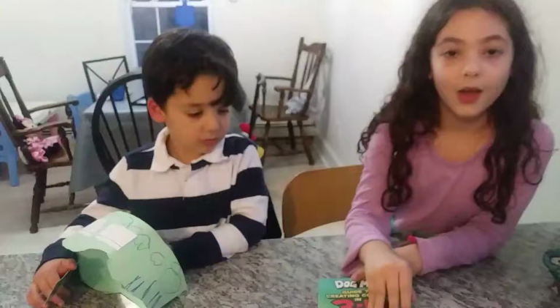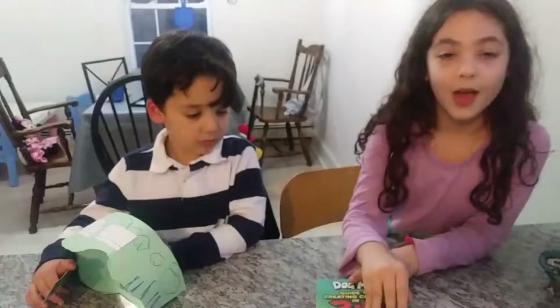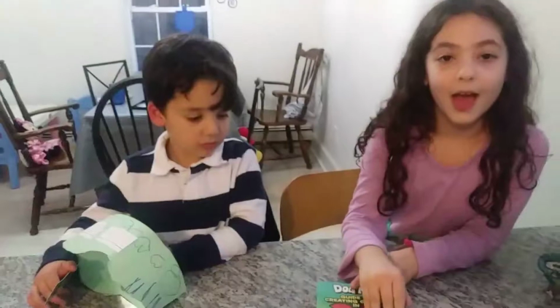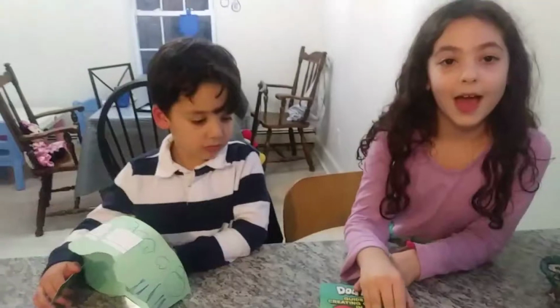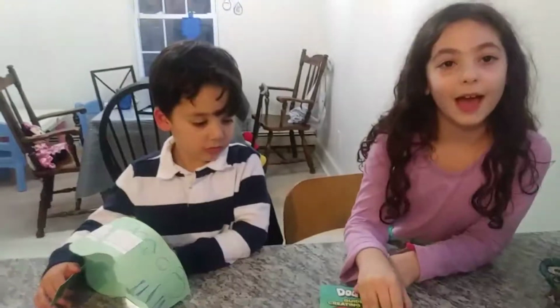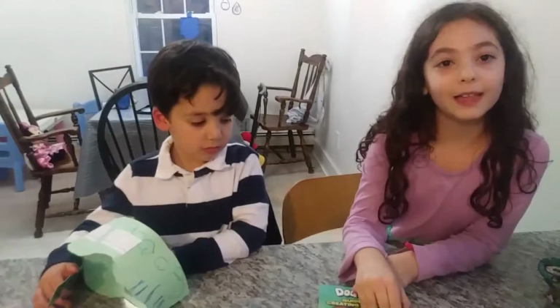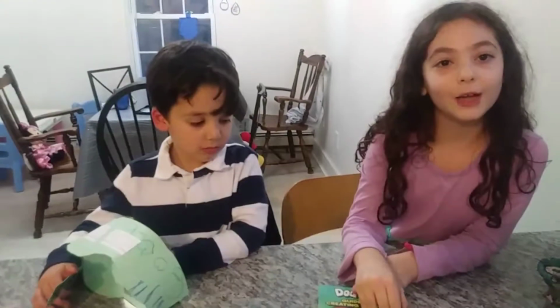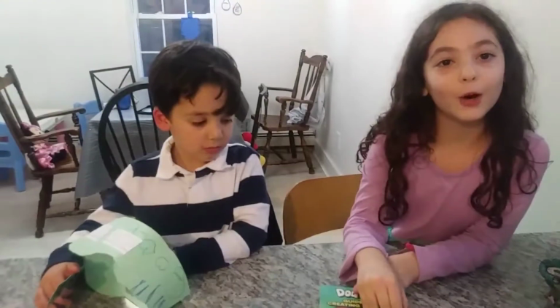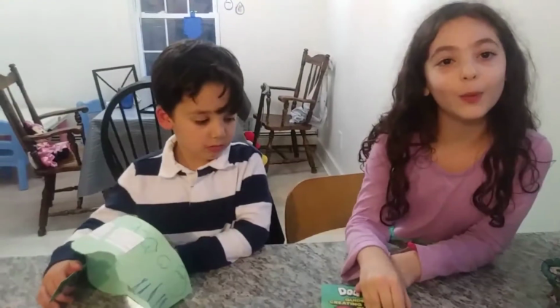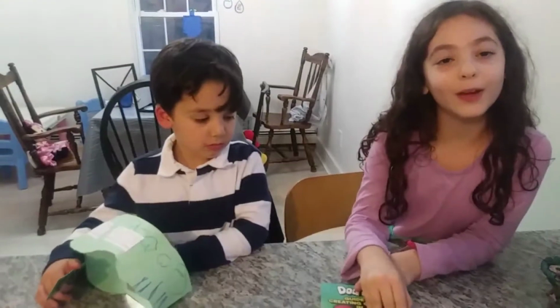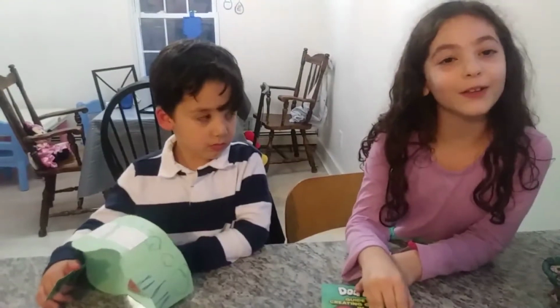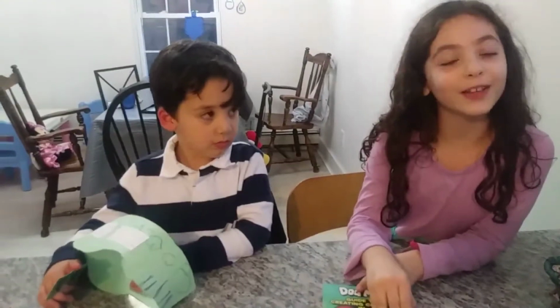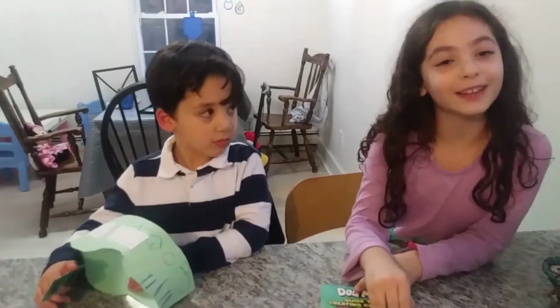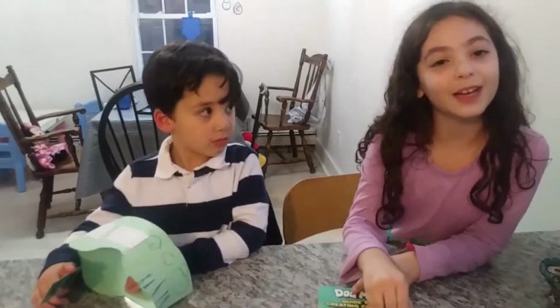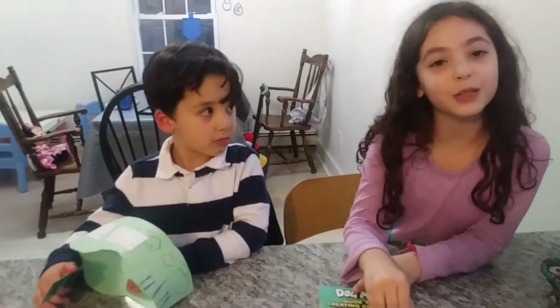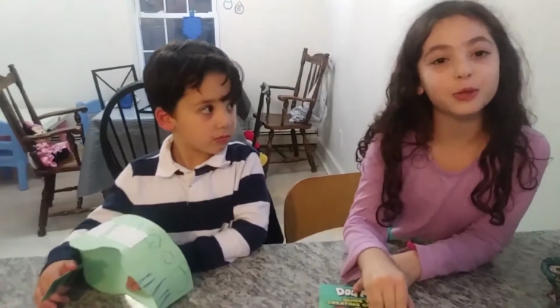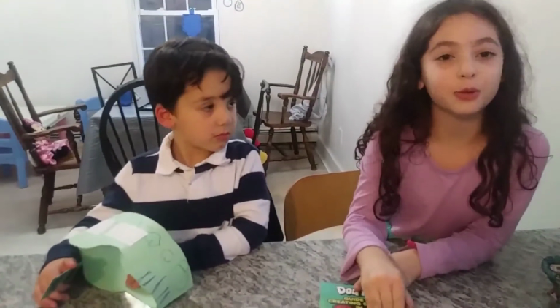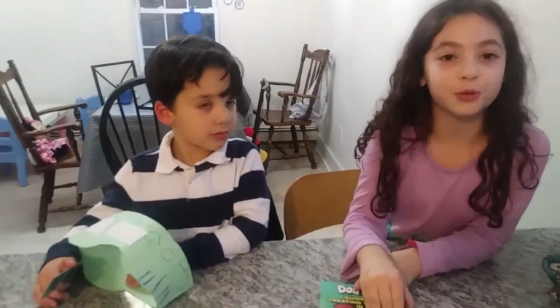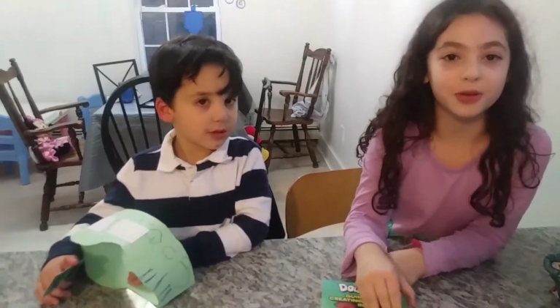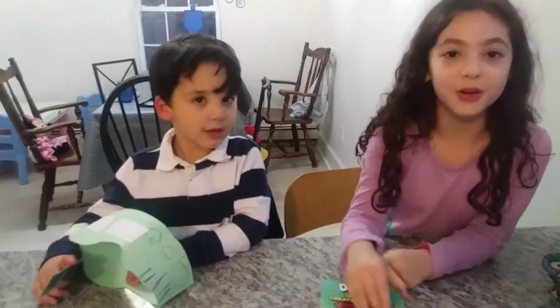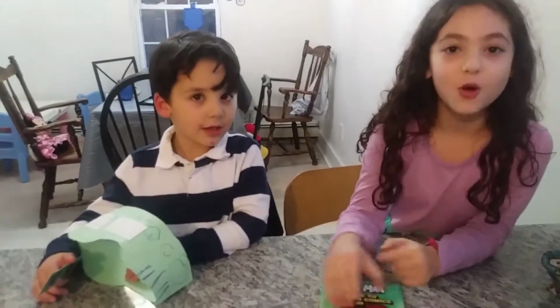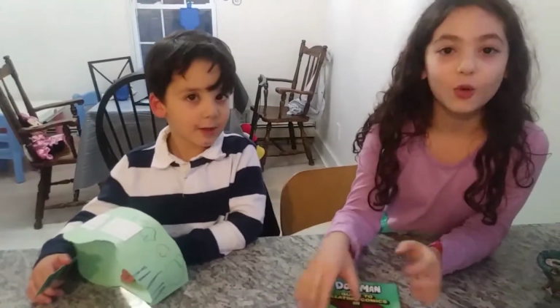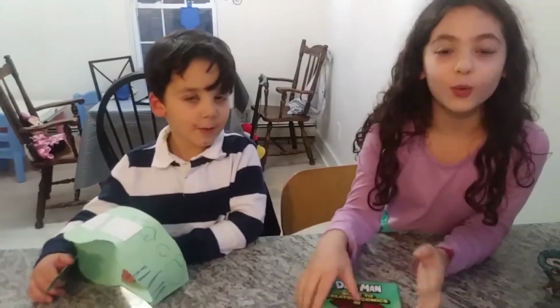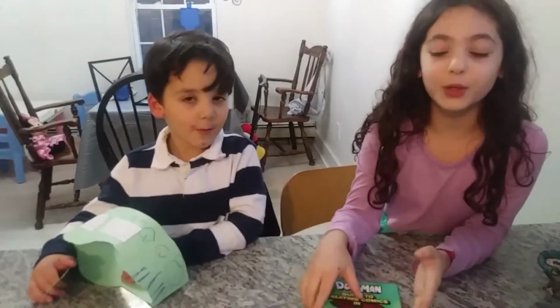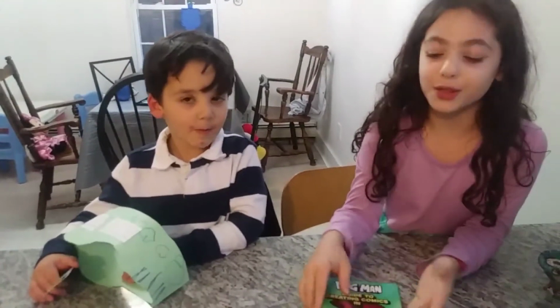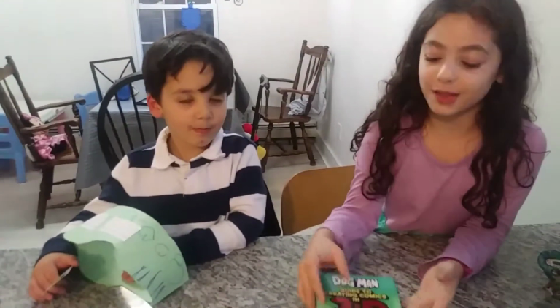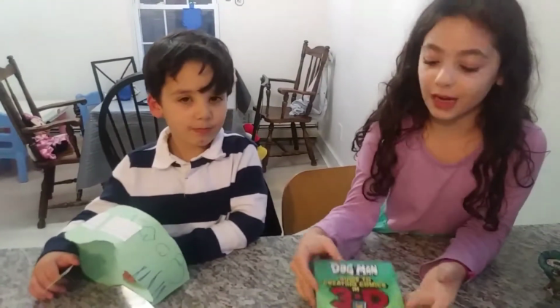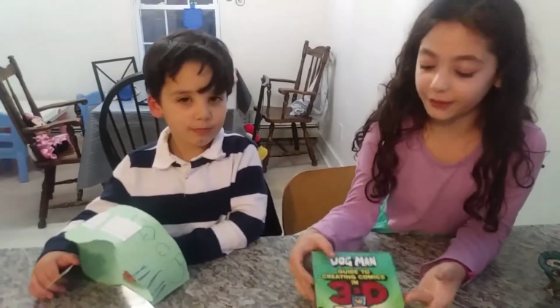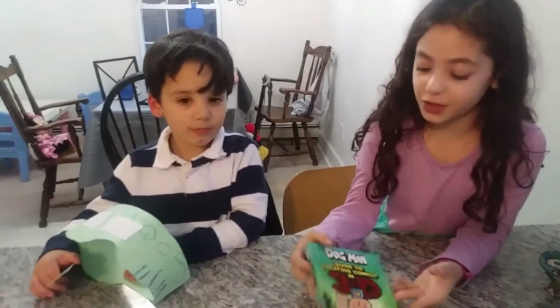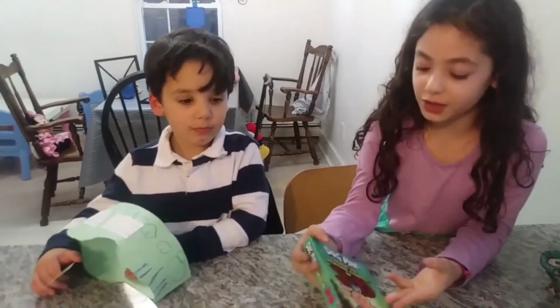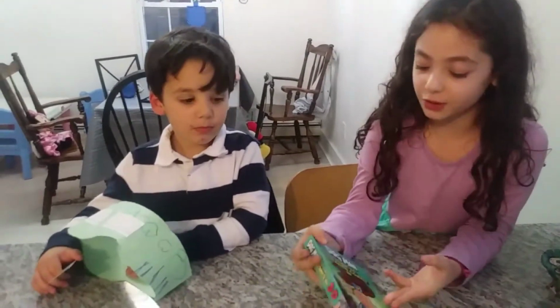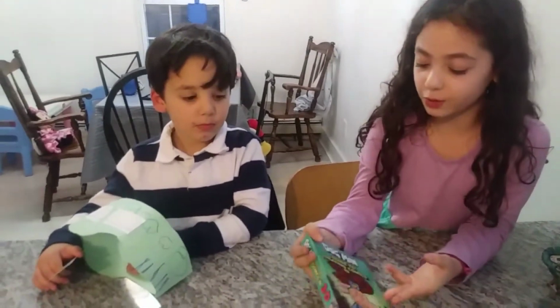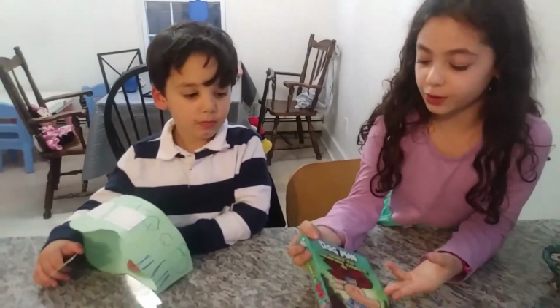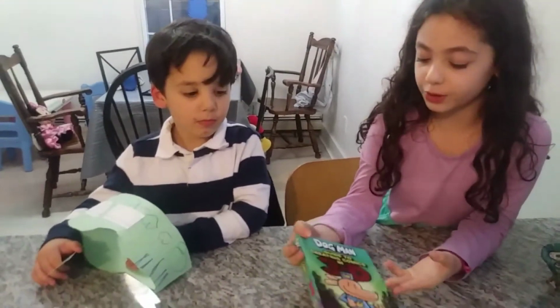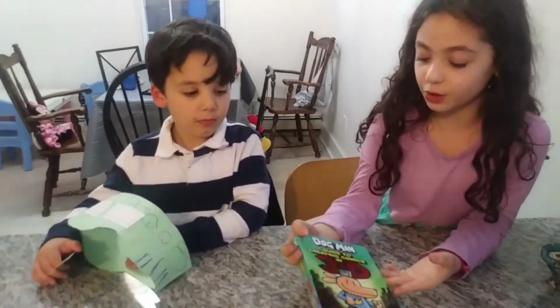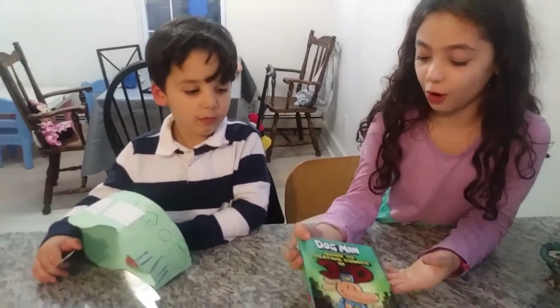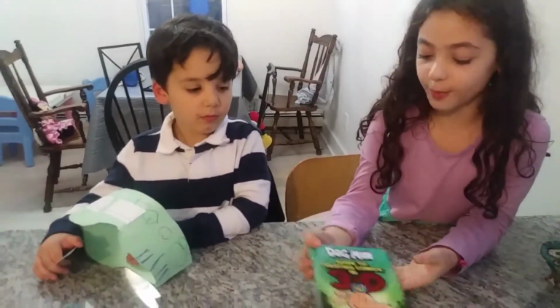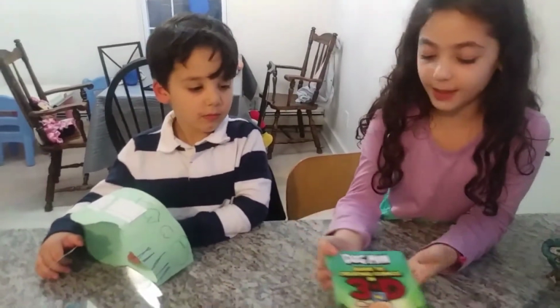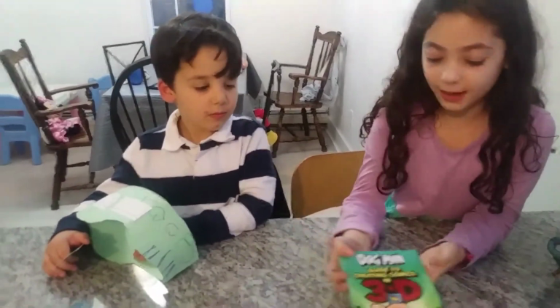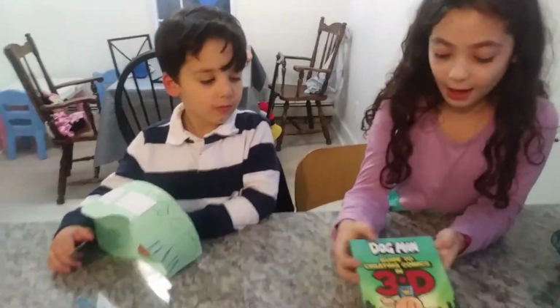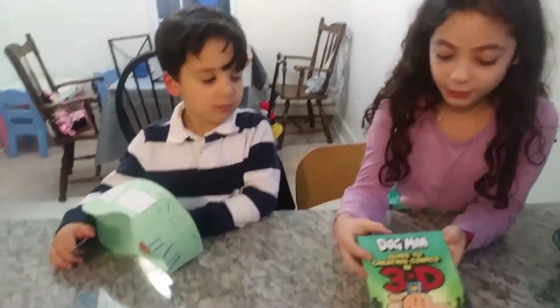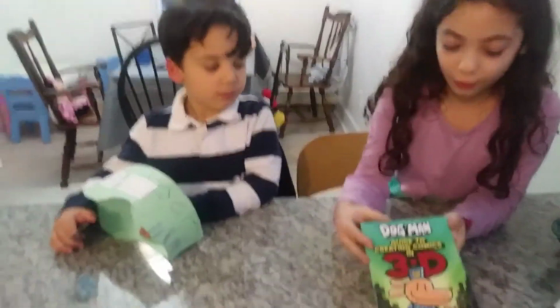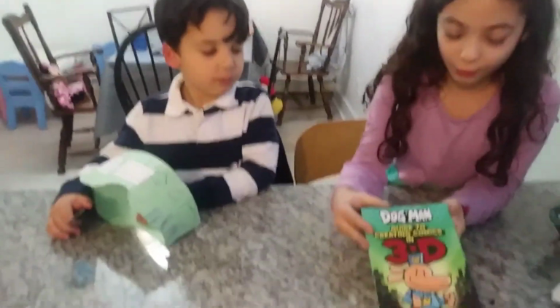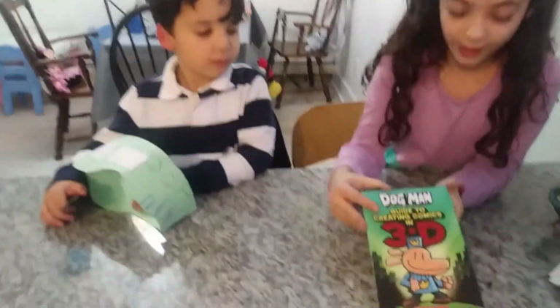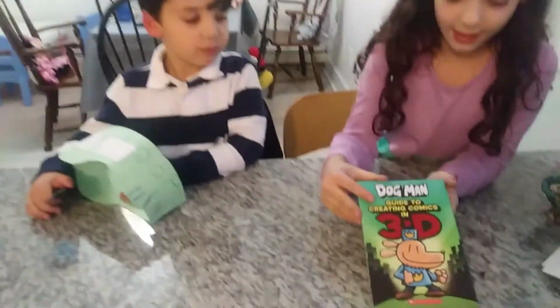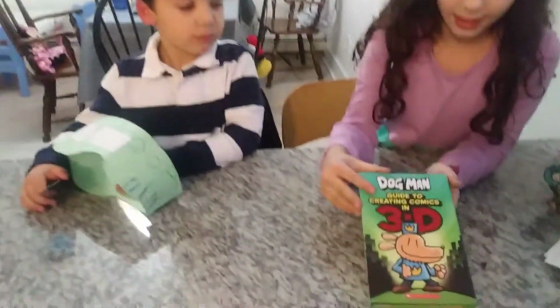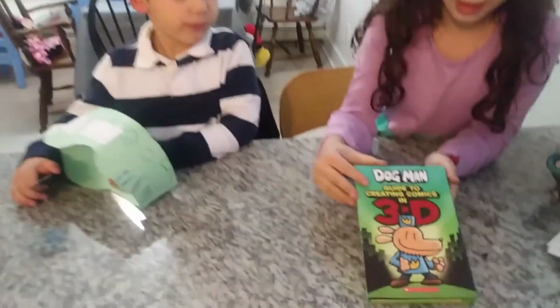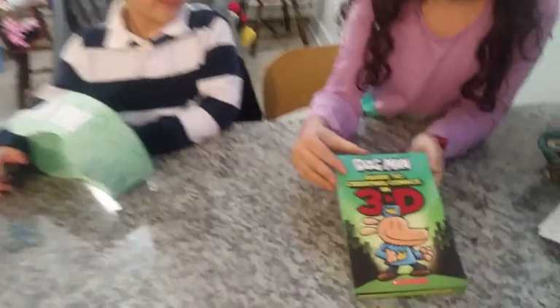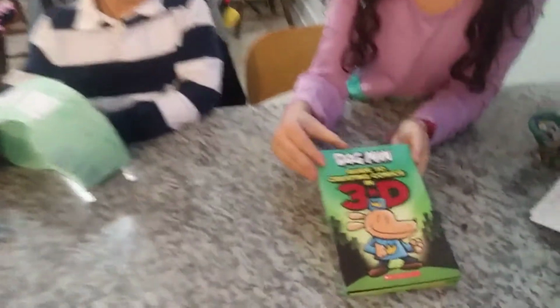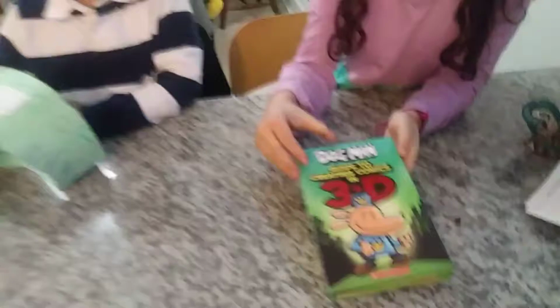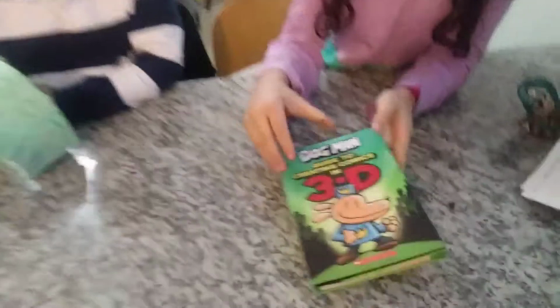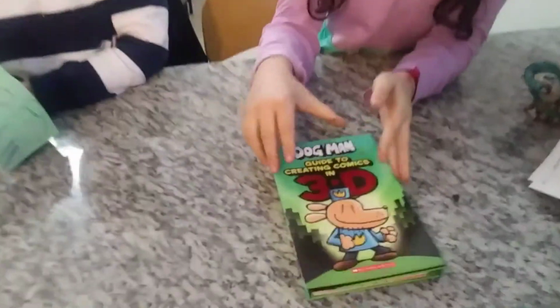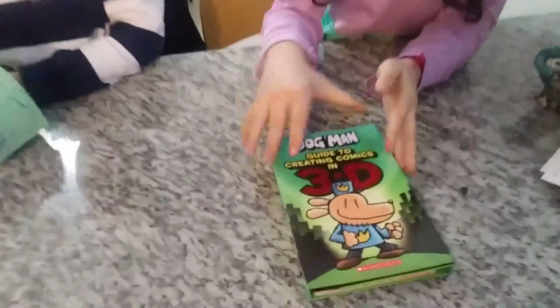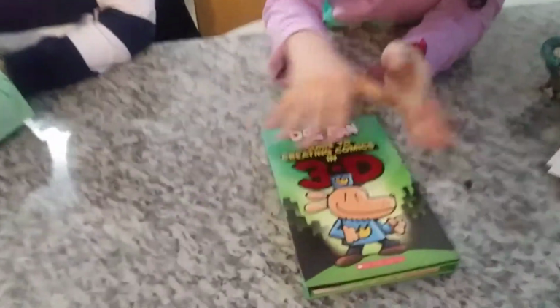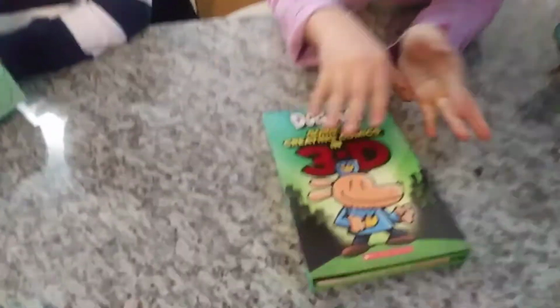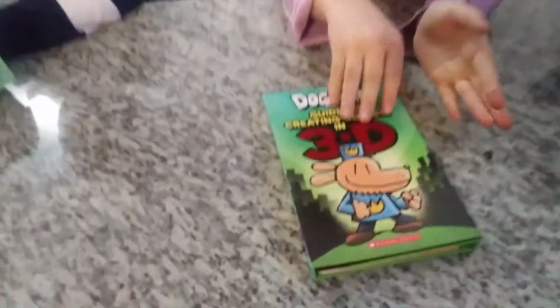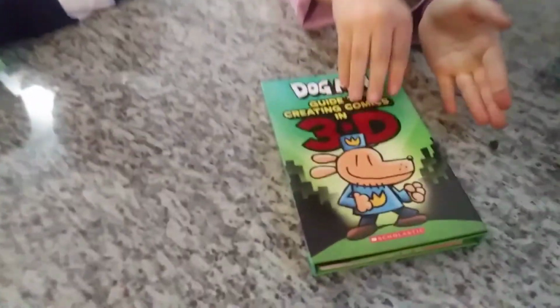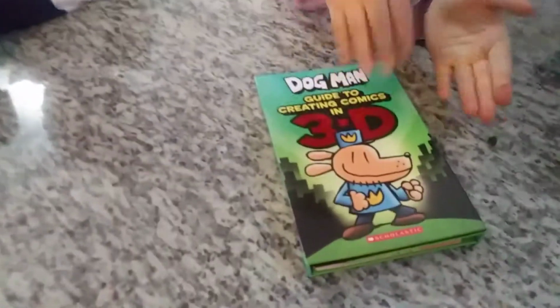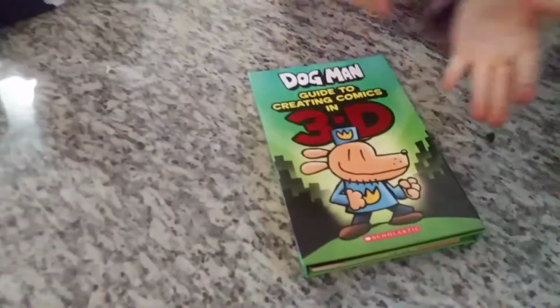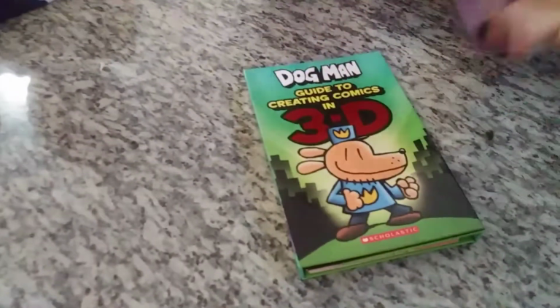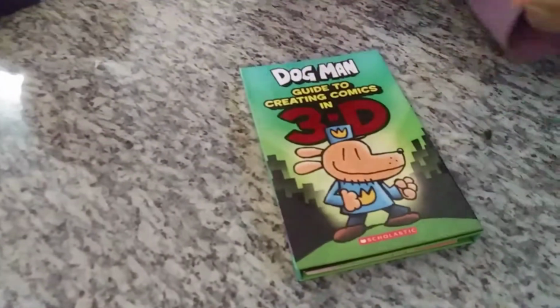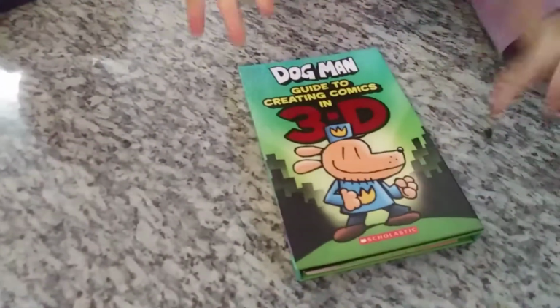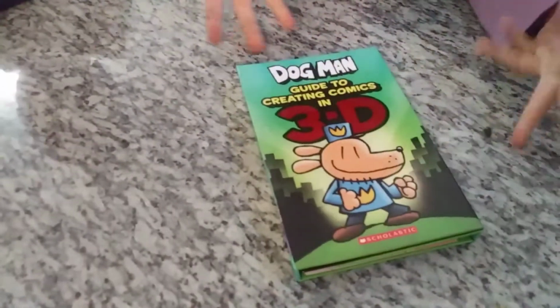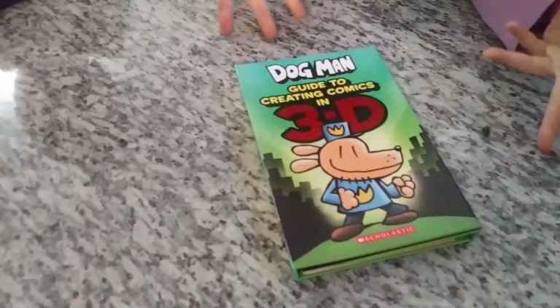Hello, we are the Klein Children. We just got this new Dogman Guide to Creating Comics in 3D.